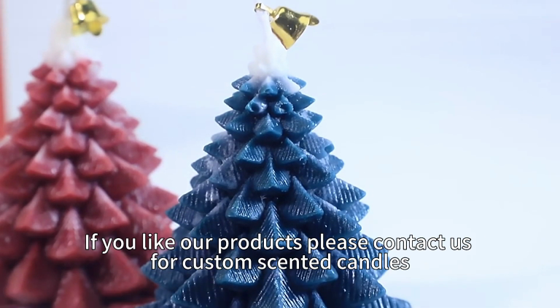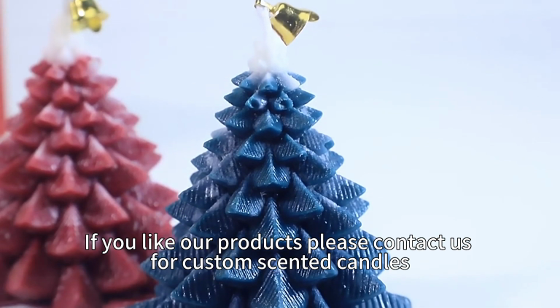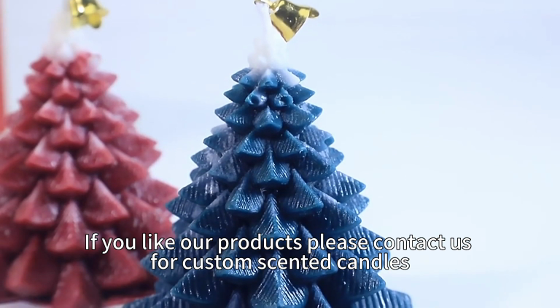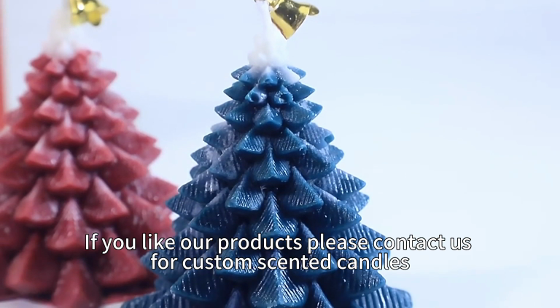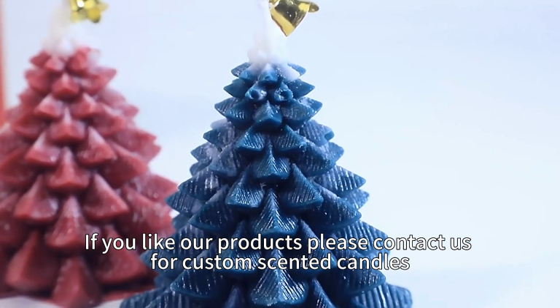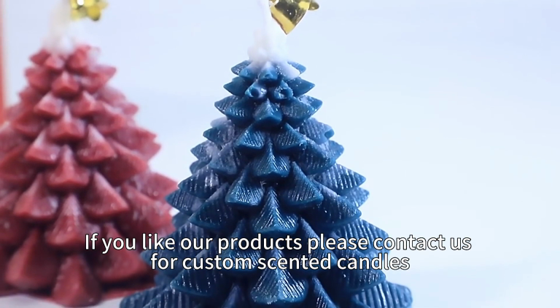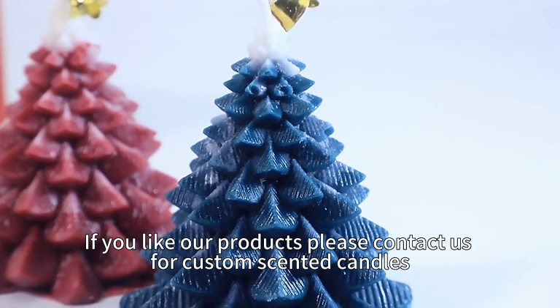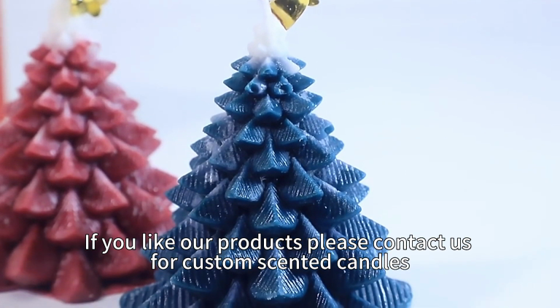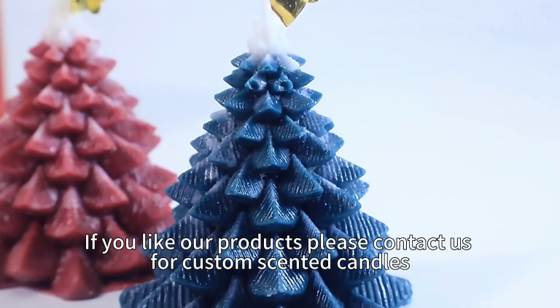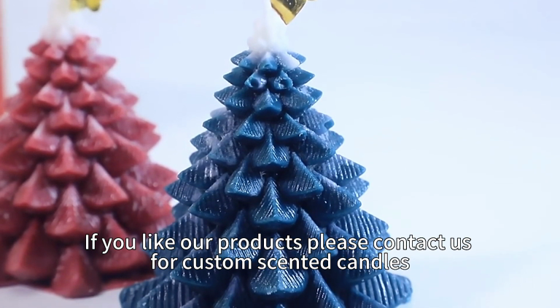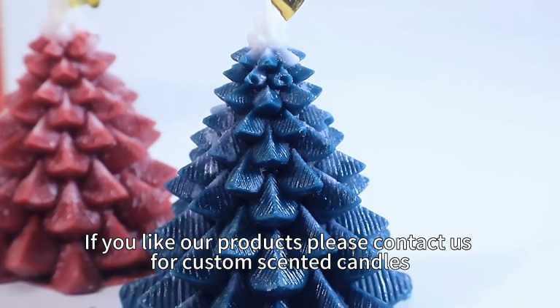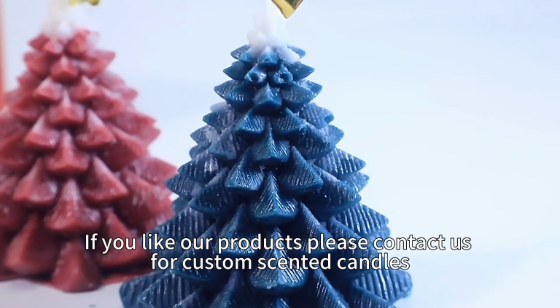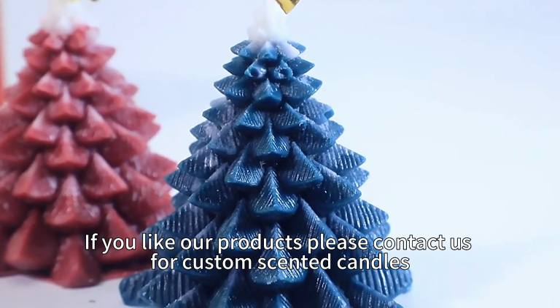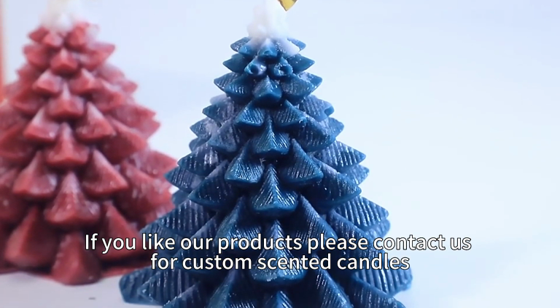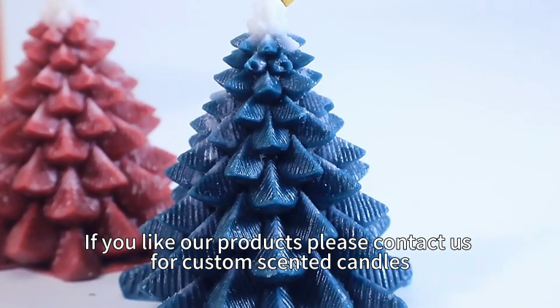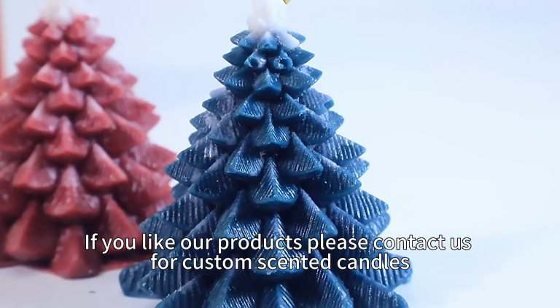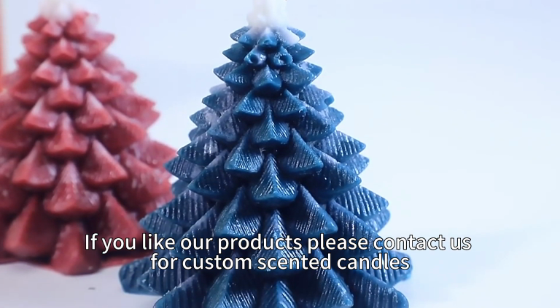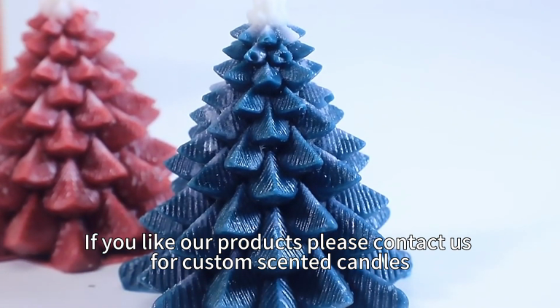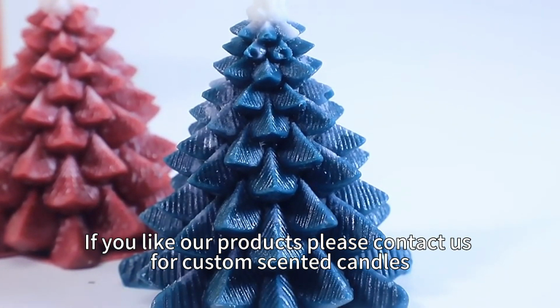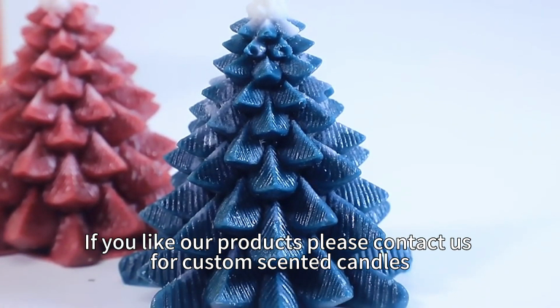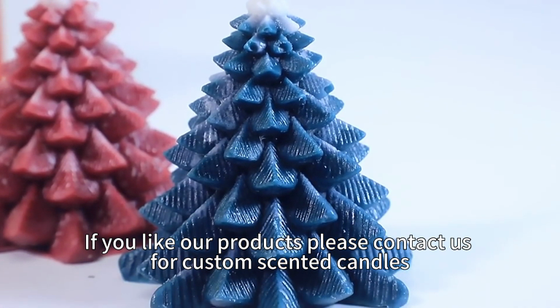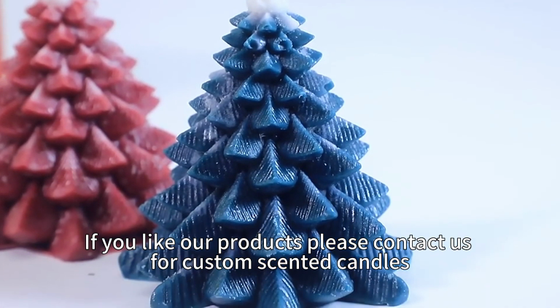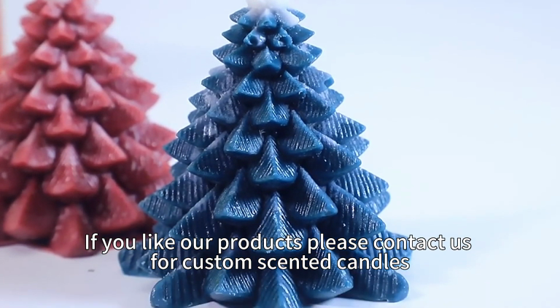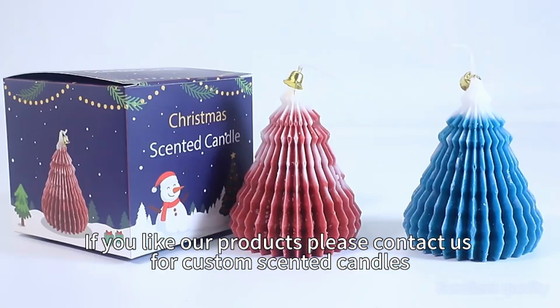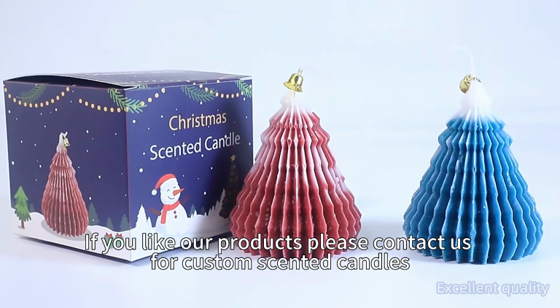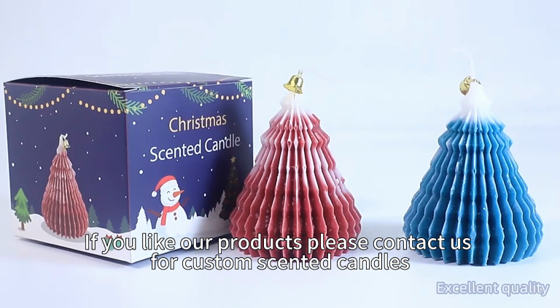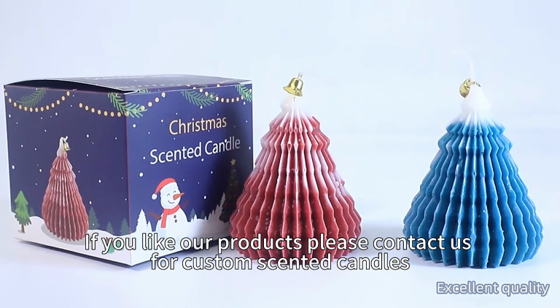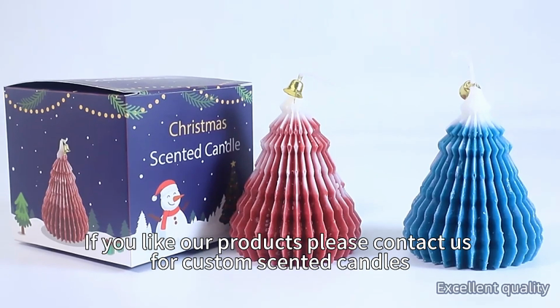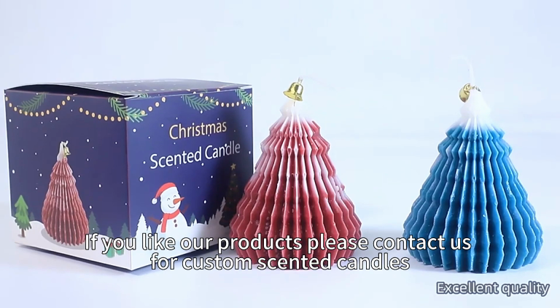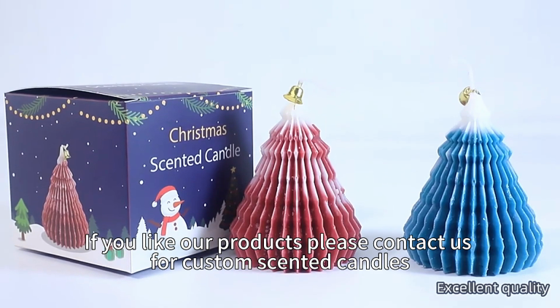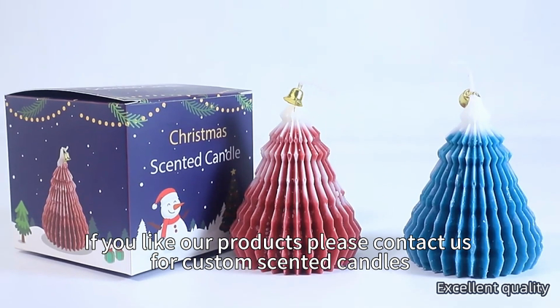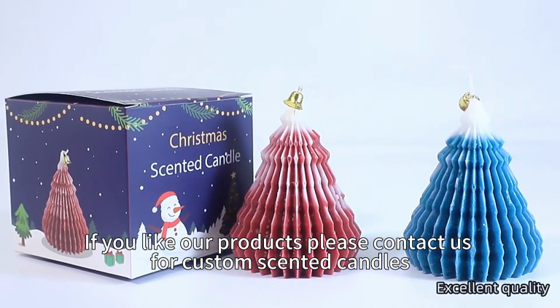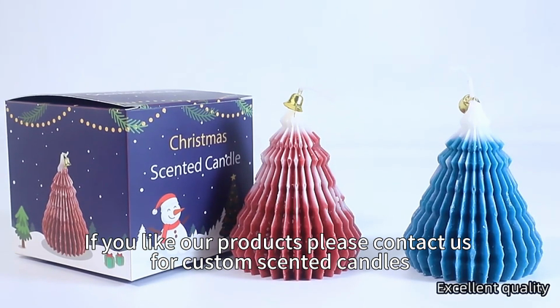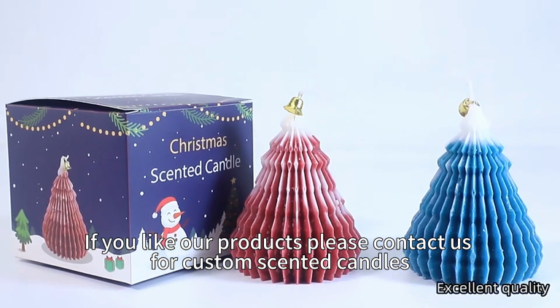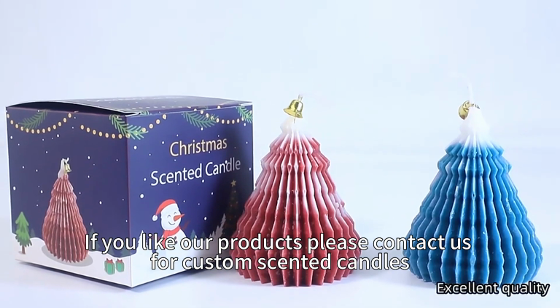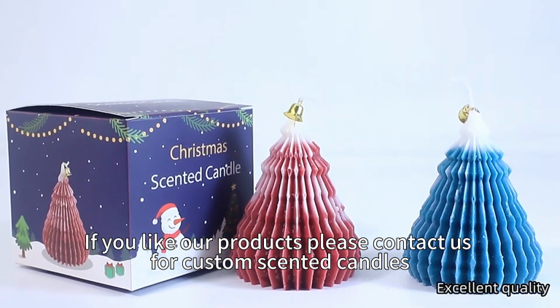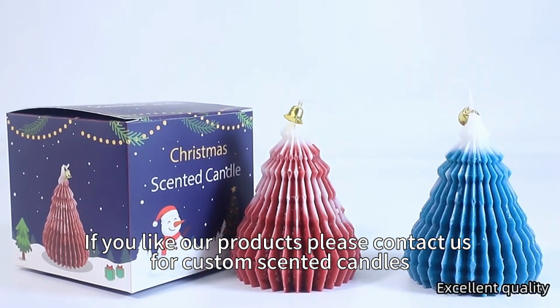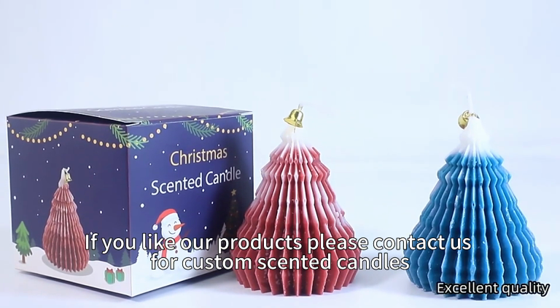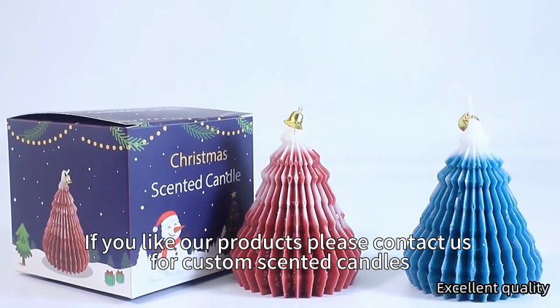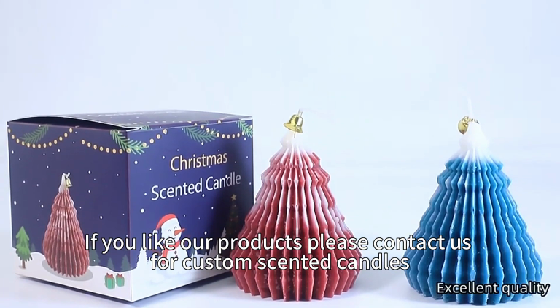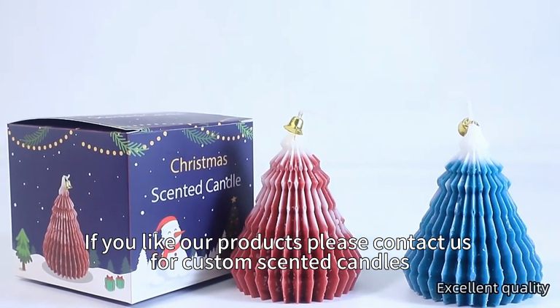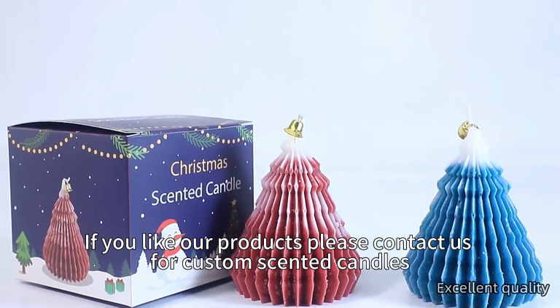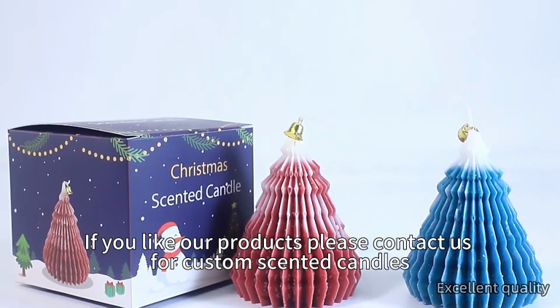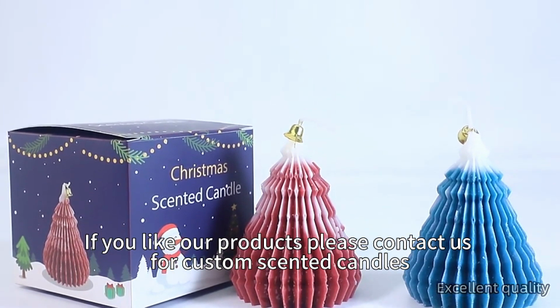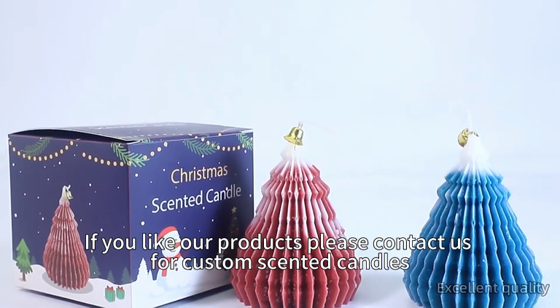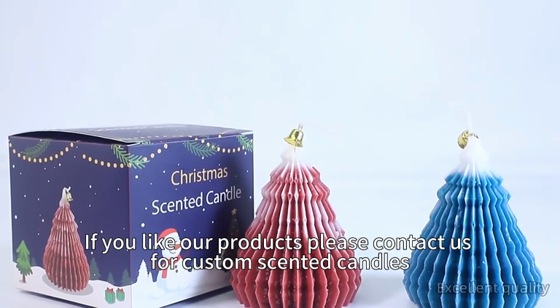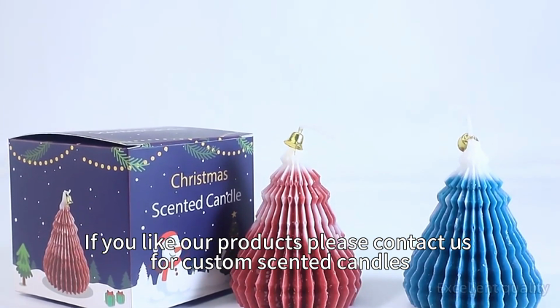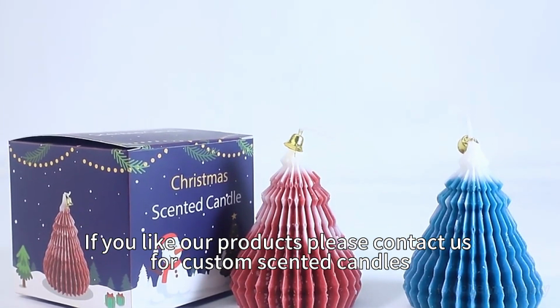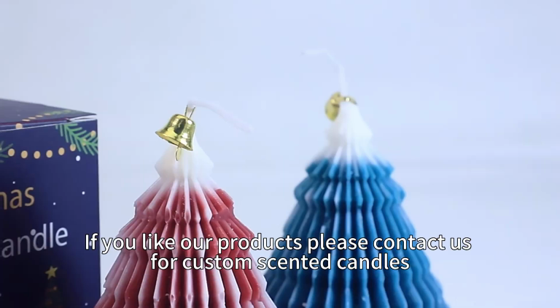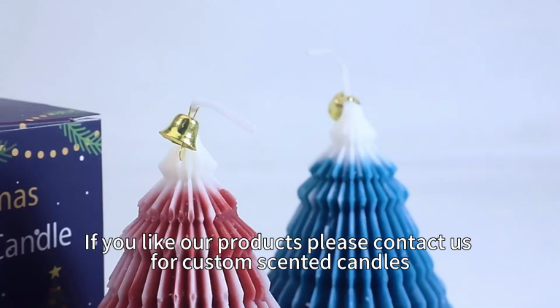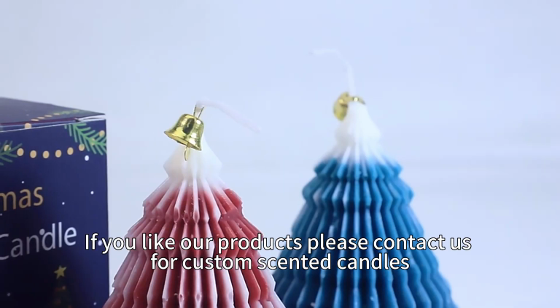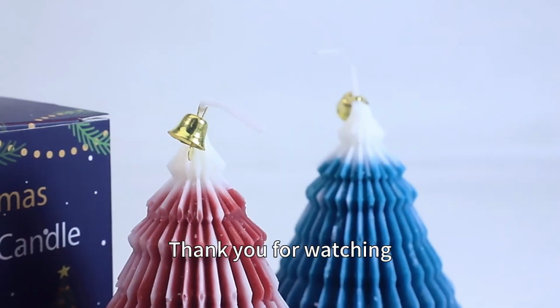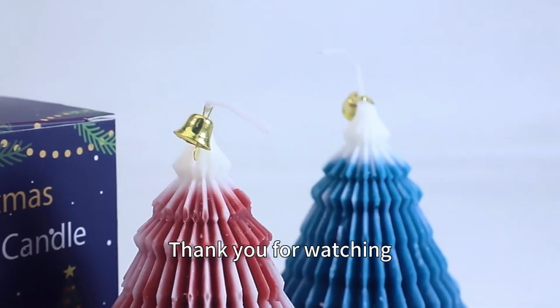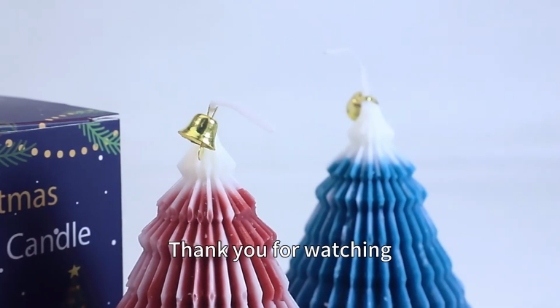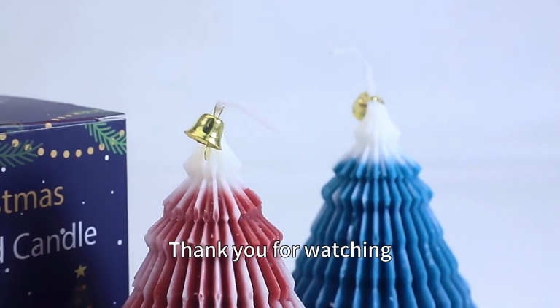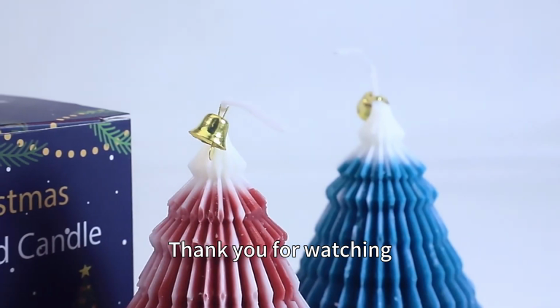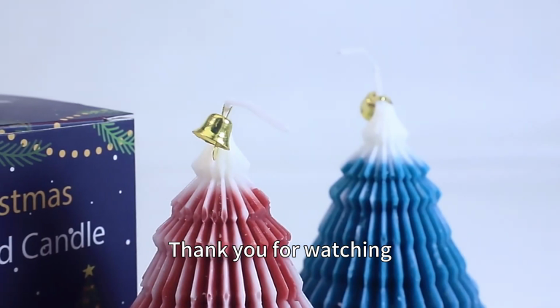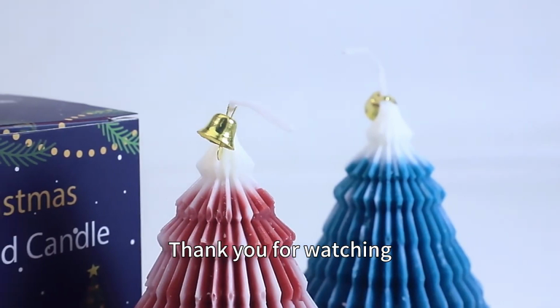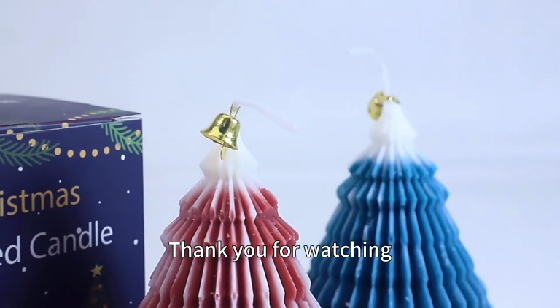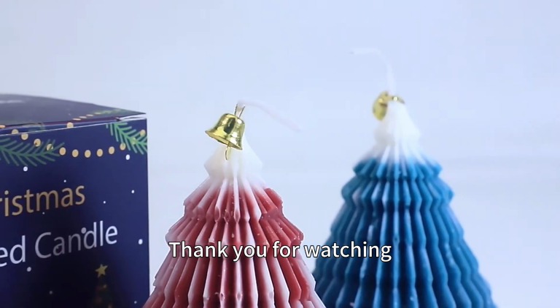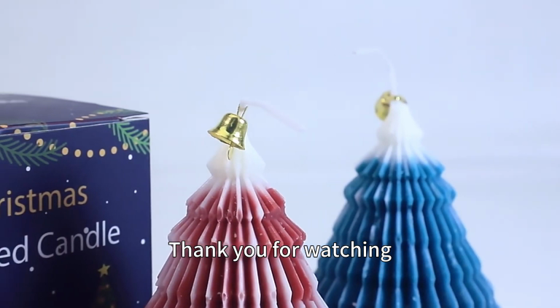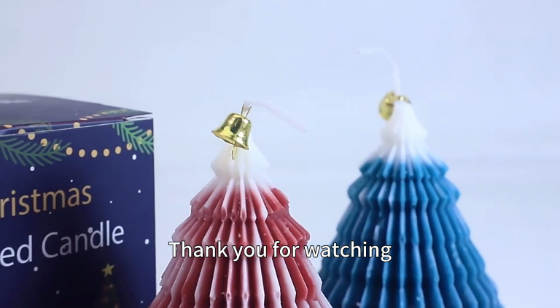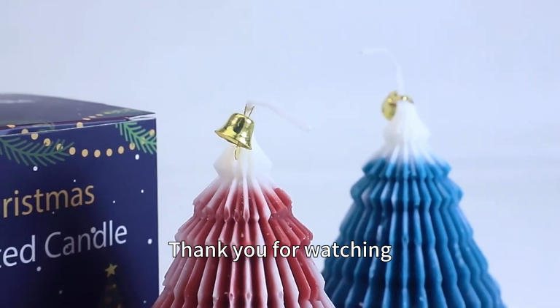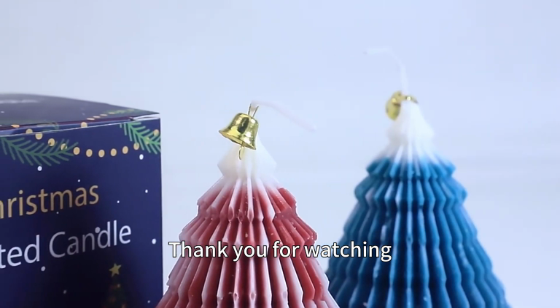If you like our products, please contact us for custom scented candles. Thank you for watching!